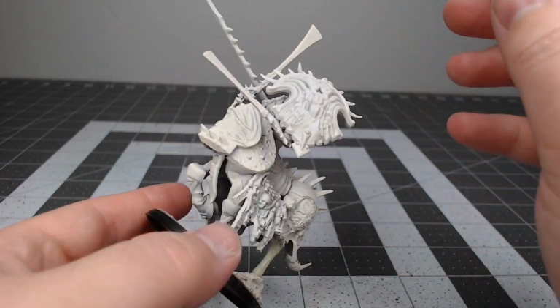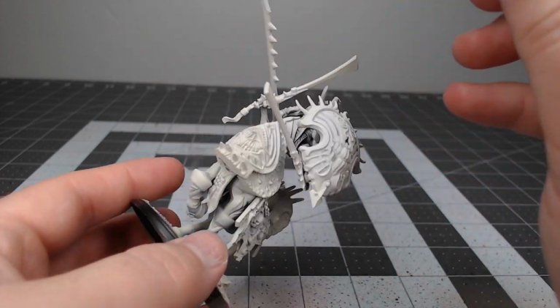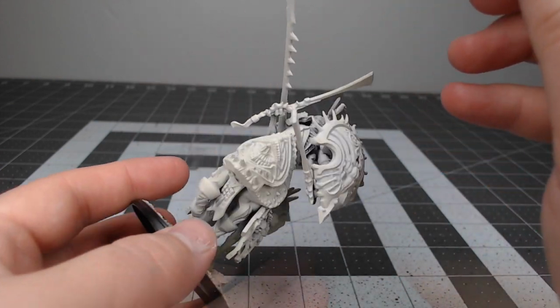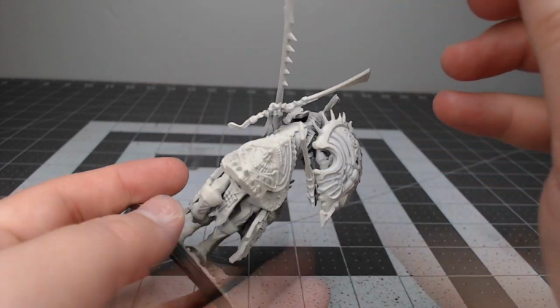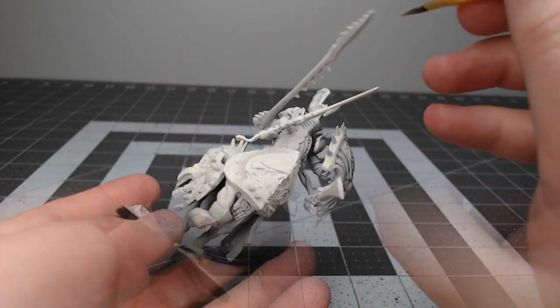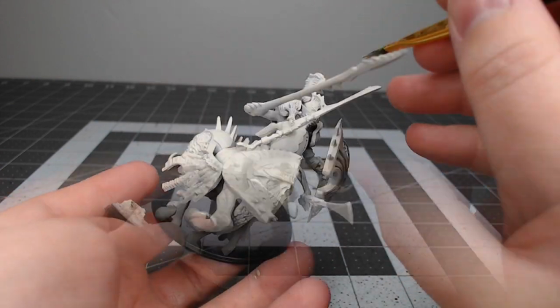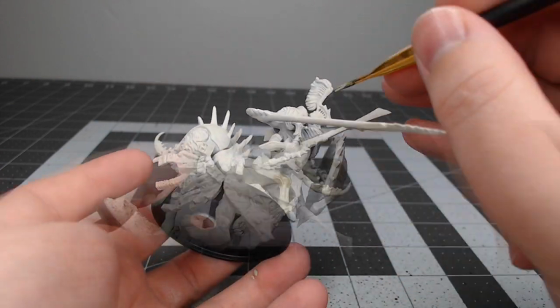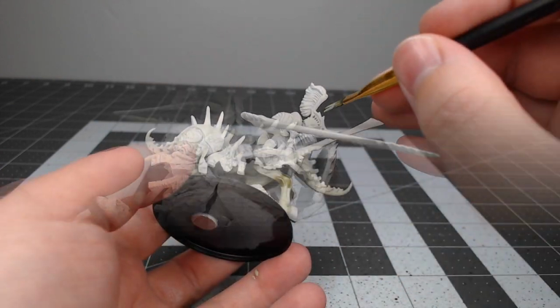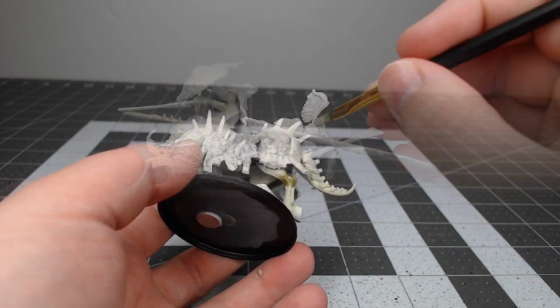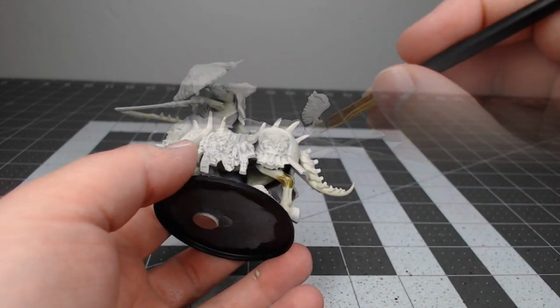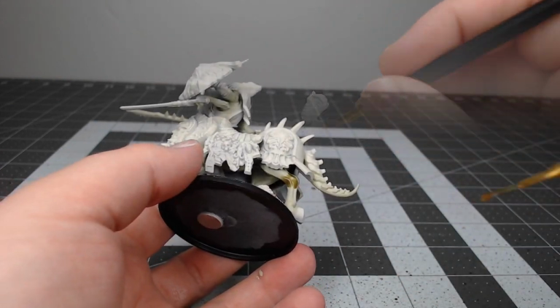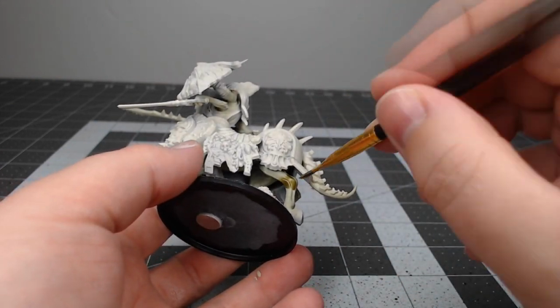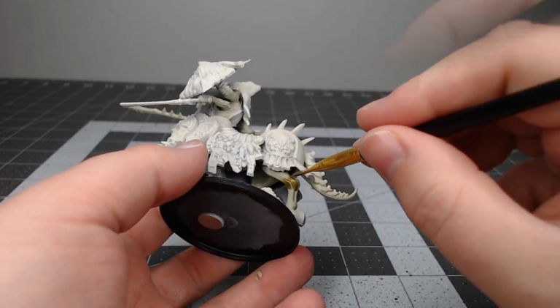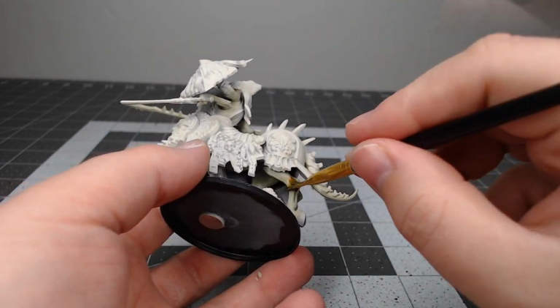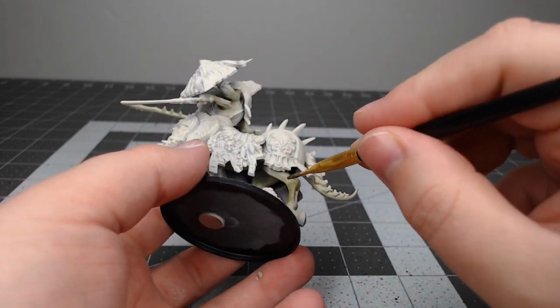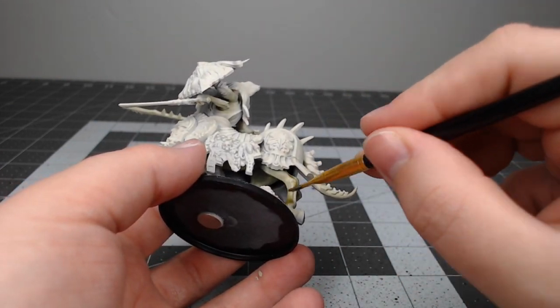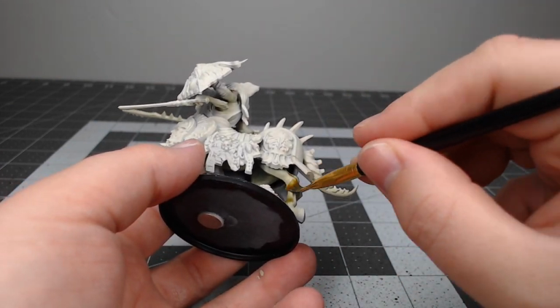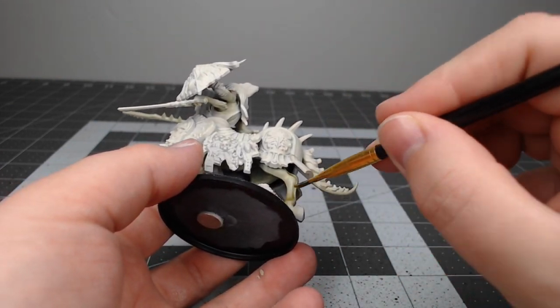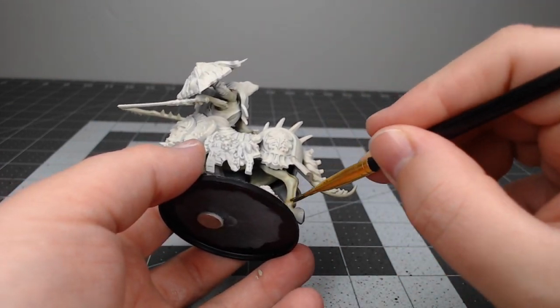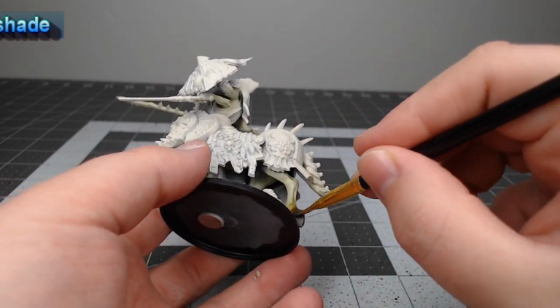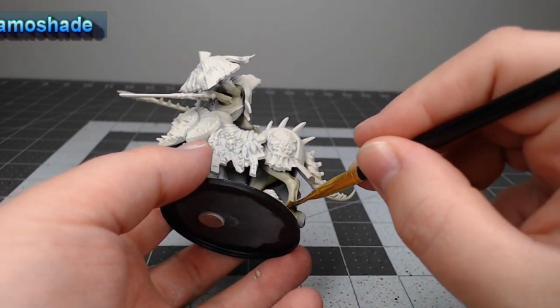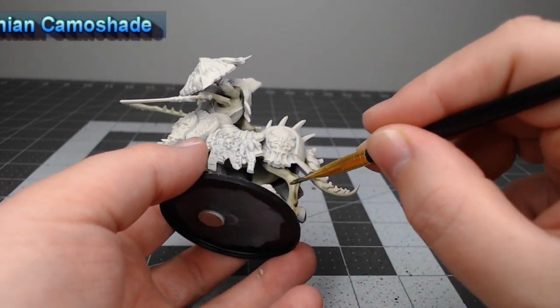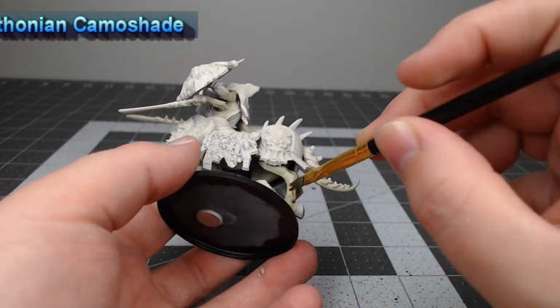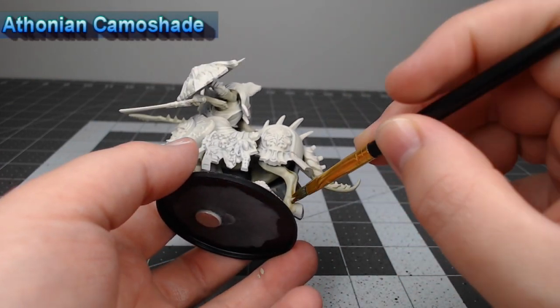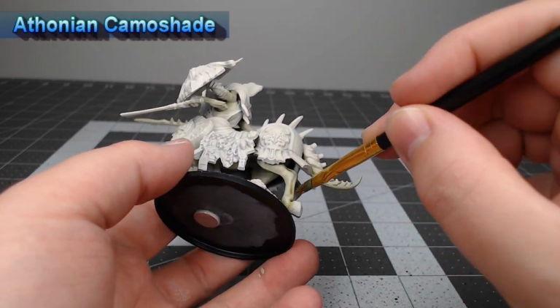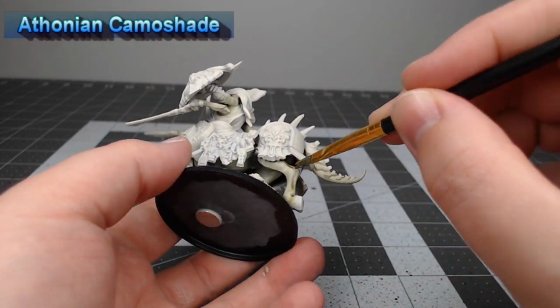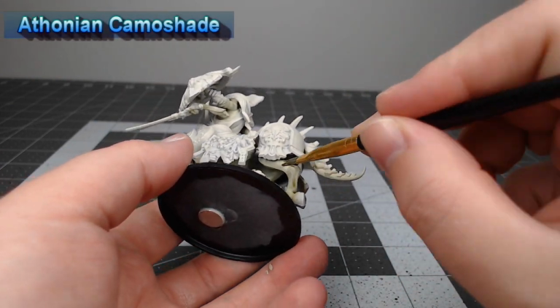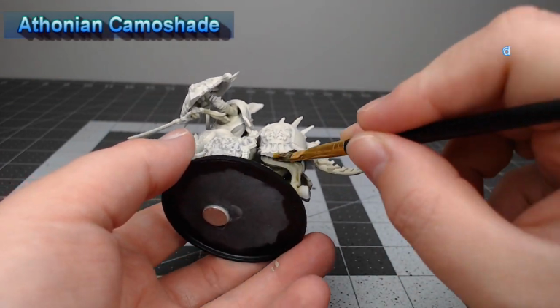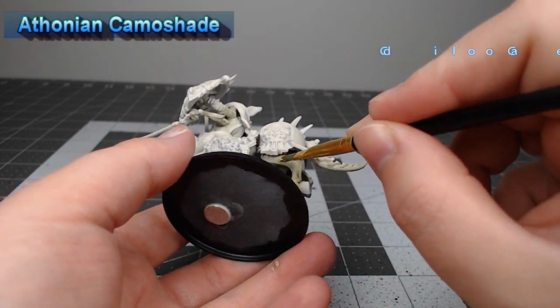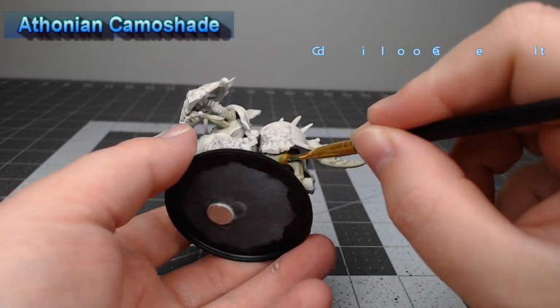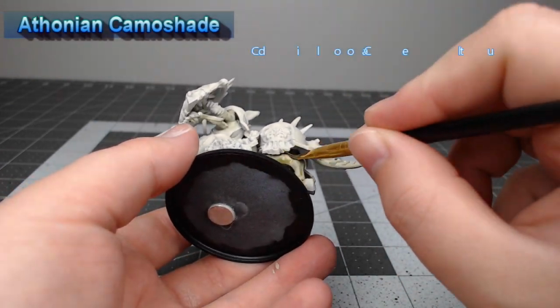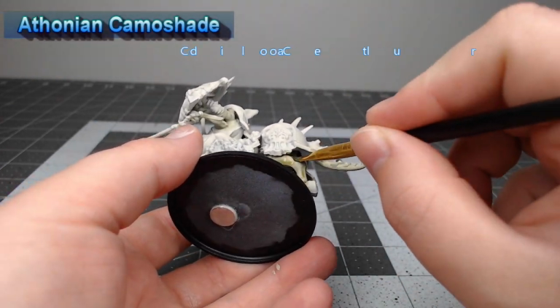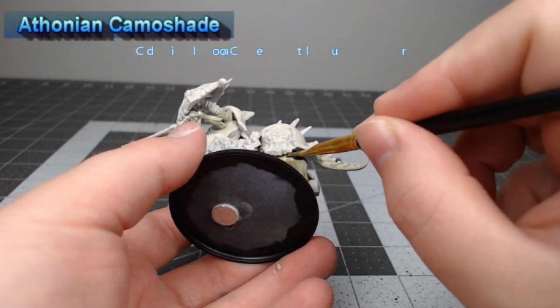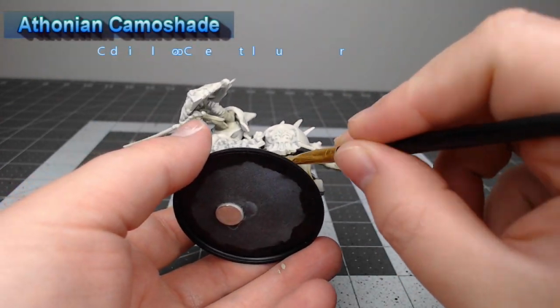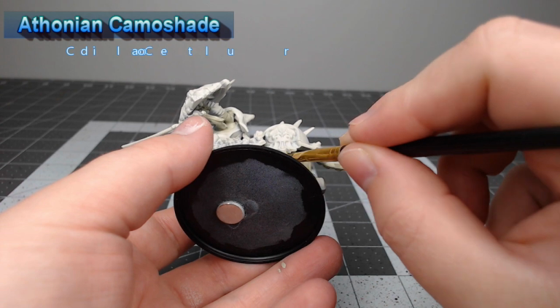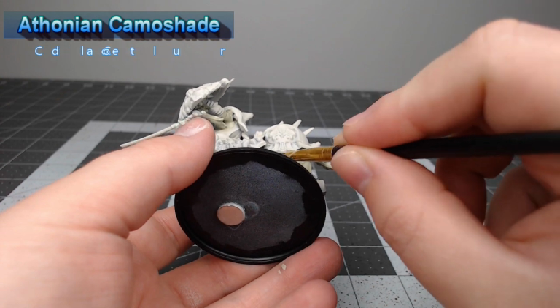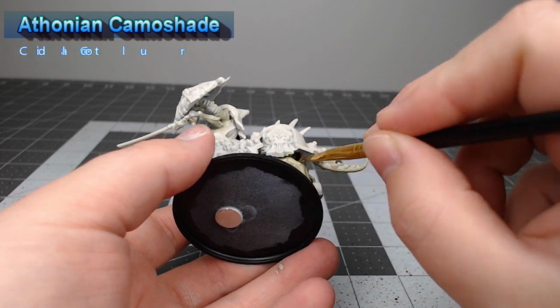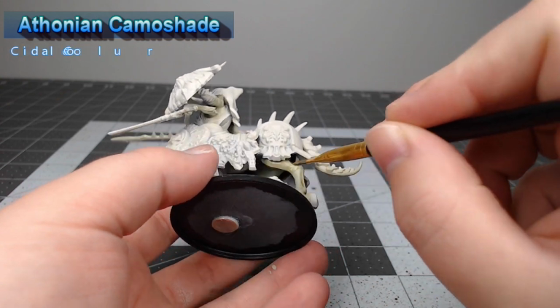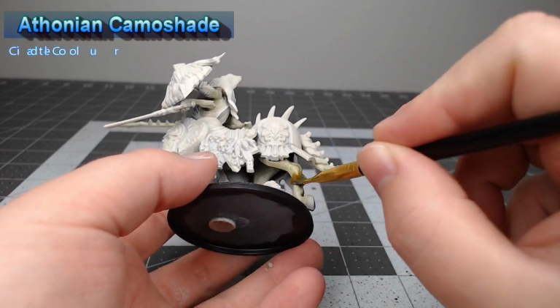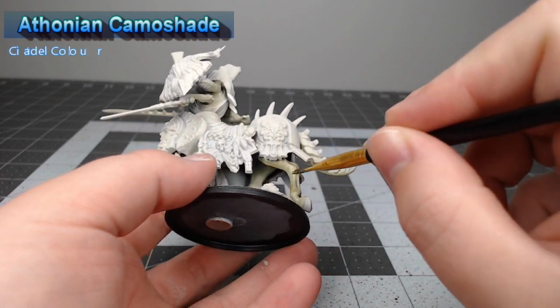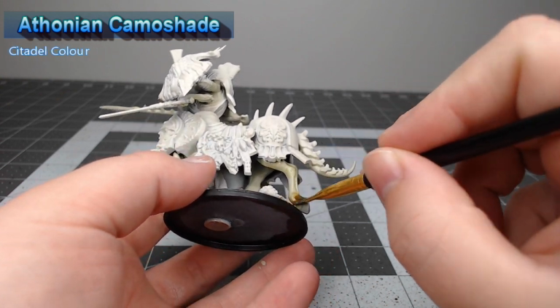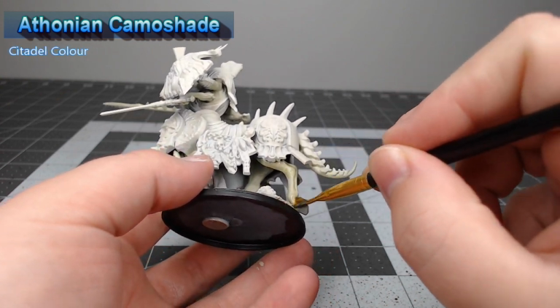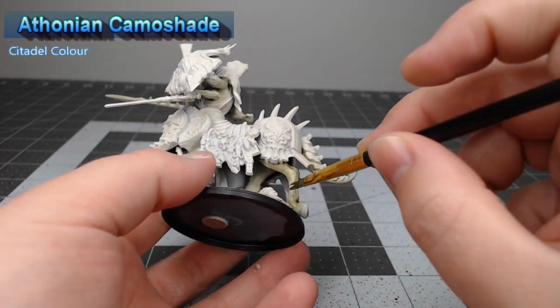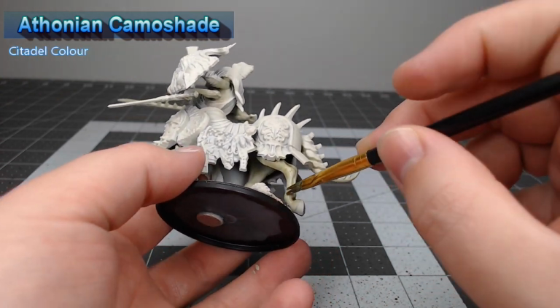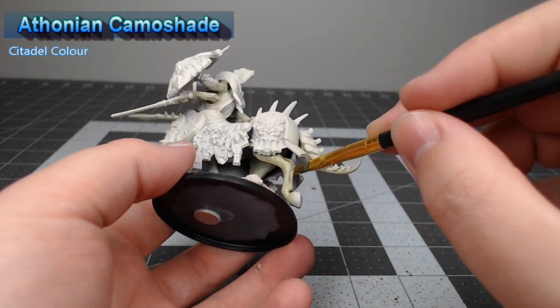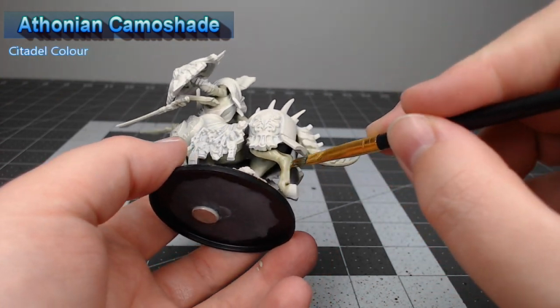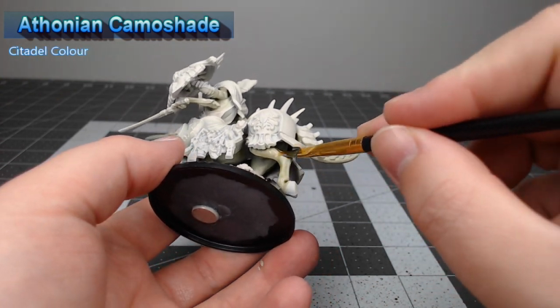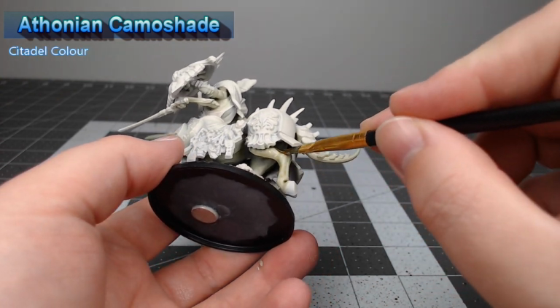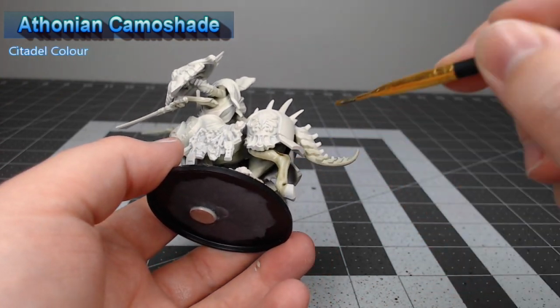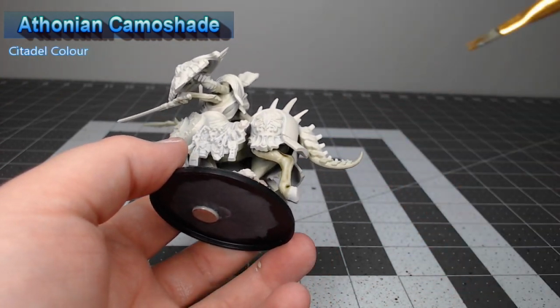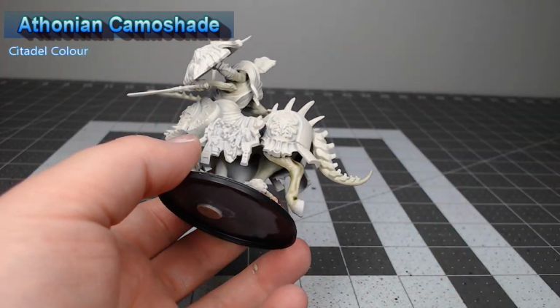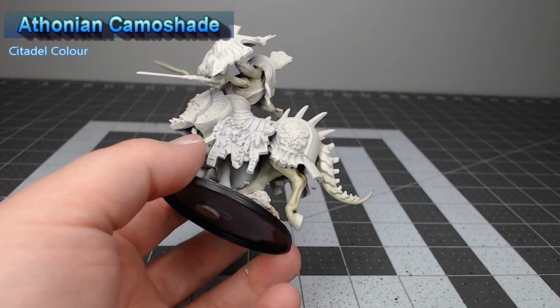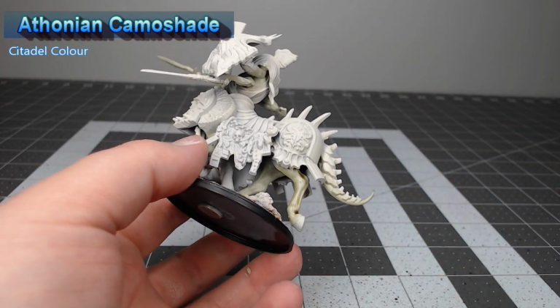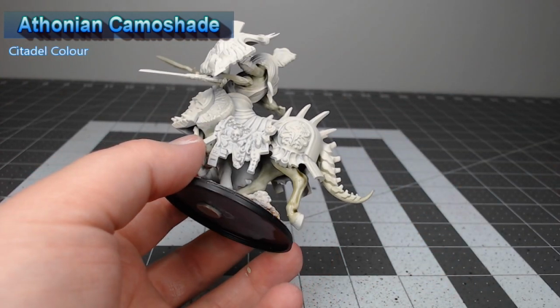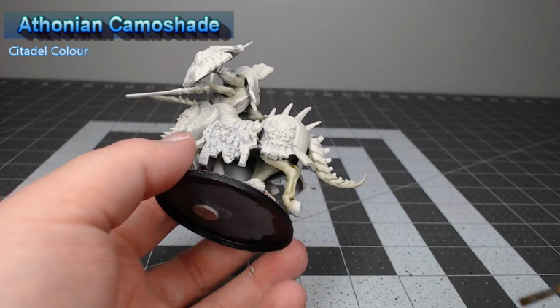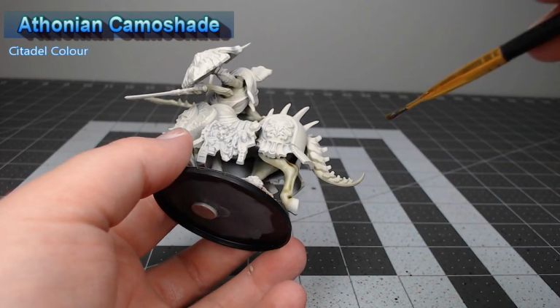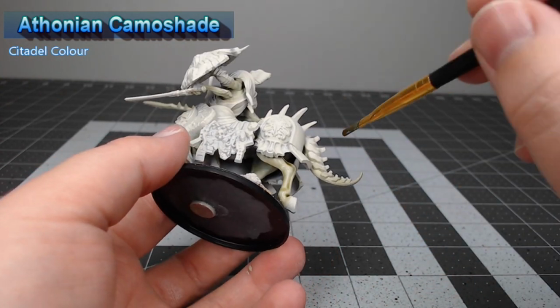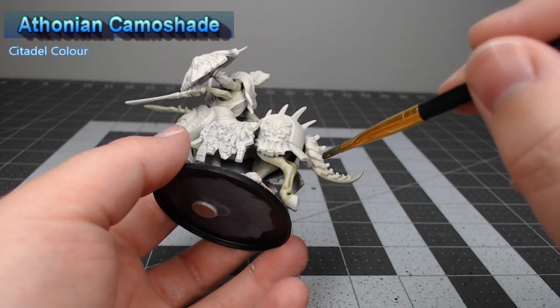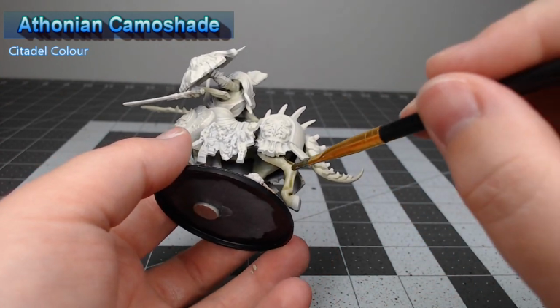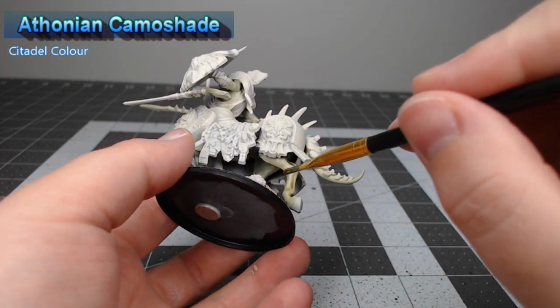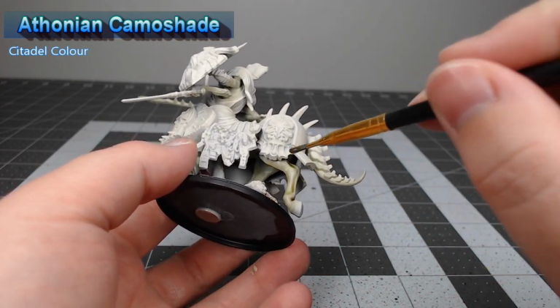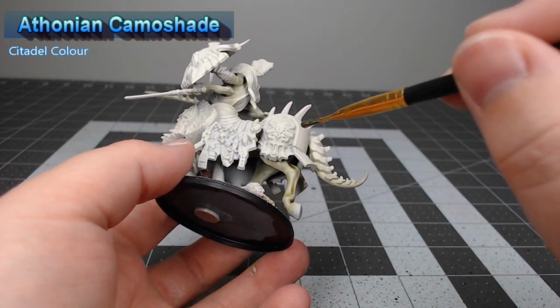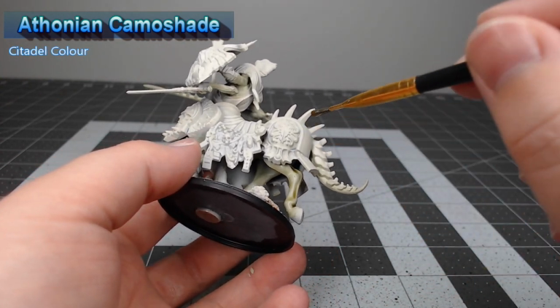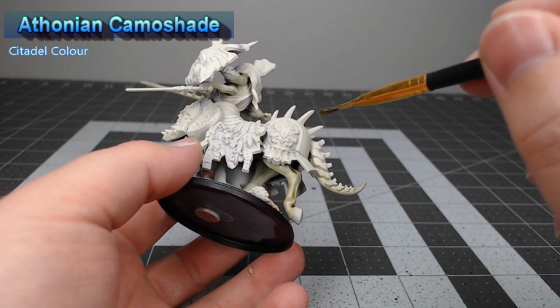Once we've applied that color to all the skin, we're going to take Ithonian Camo Shade and do a light wash of this over all of the skin on the model.